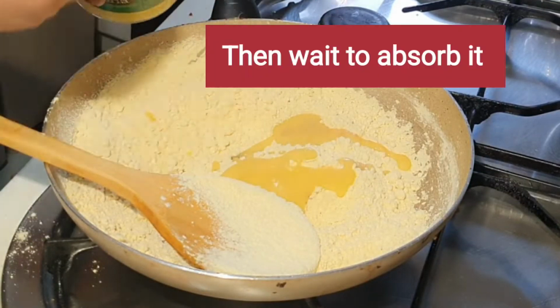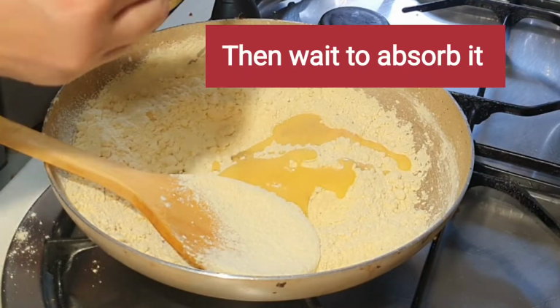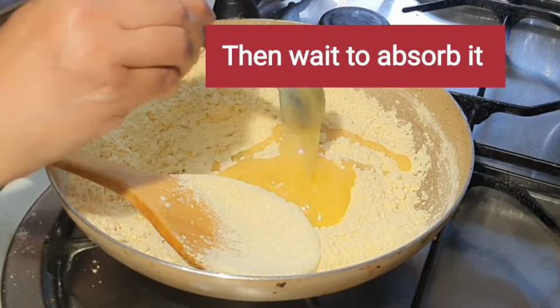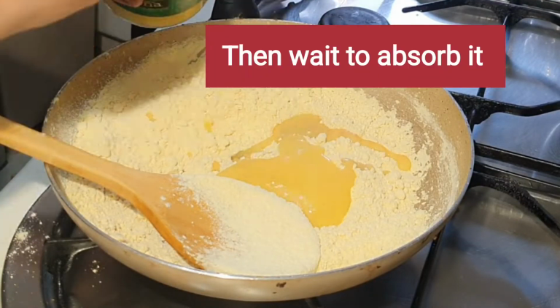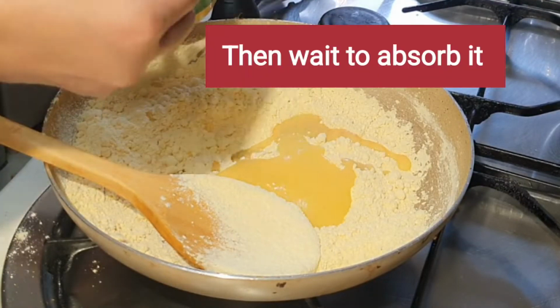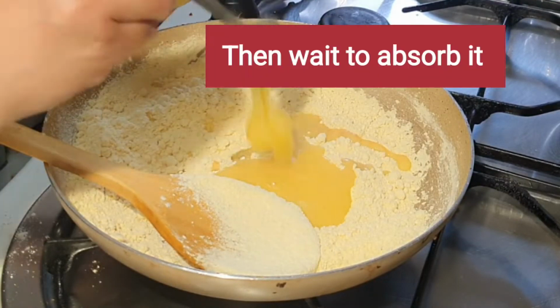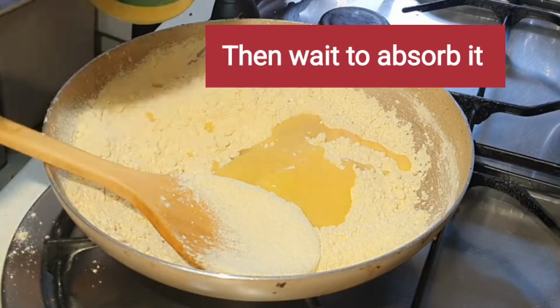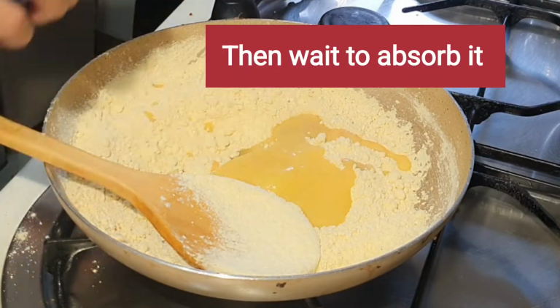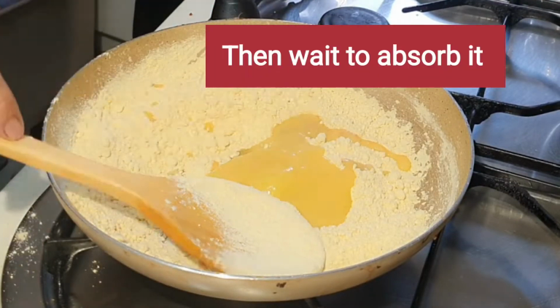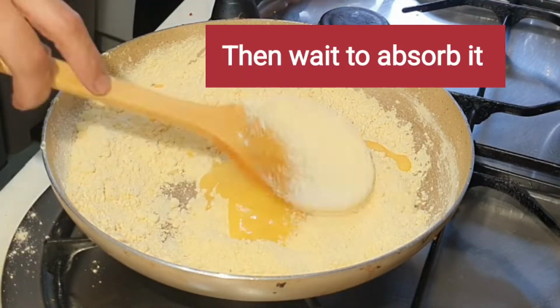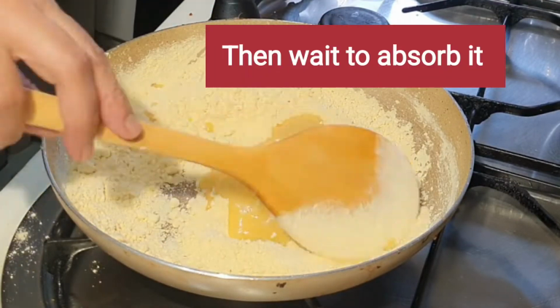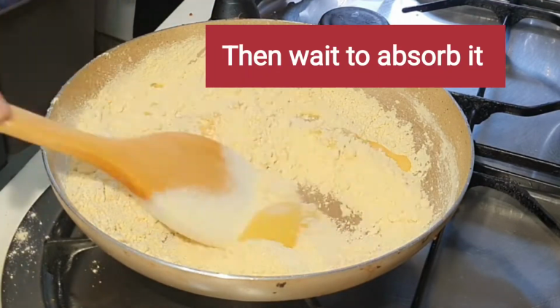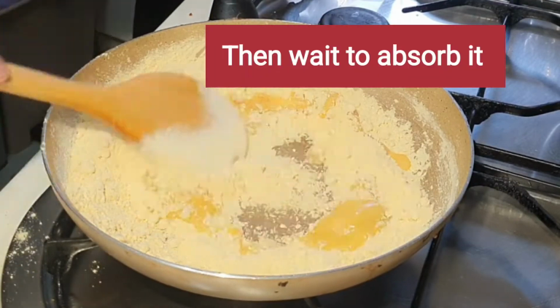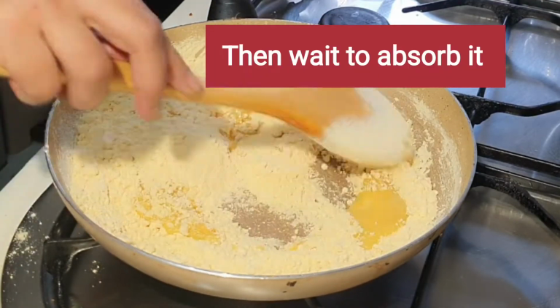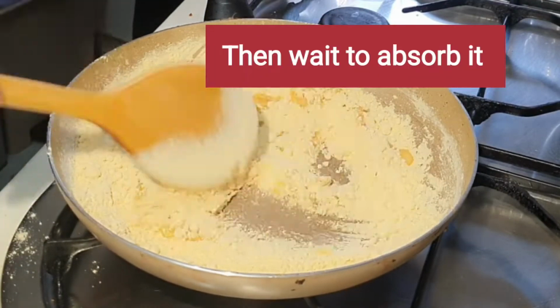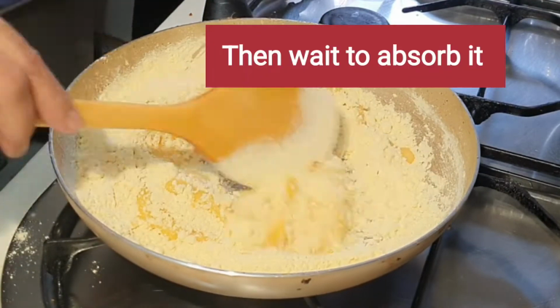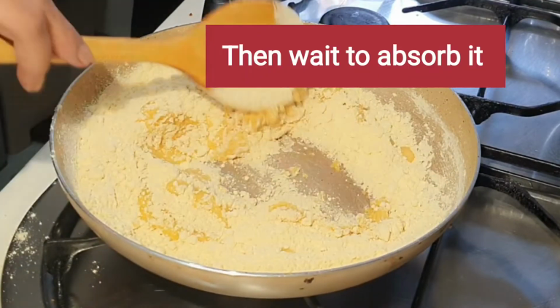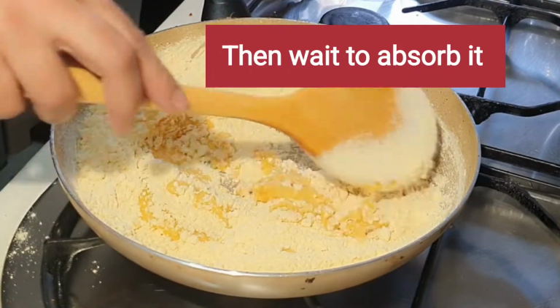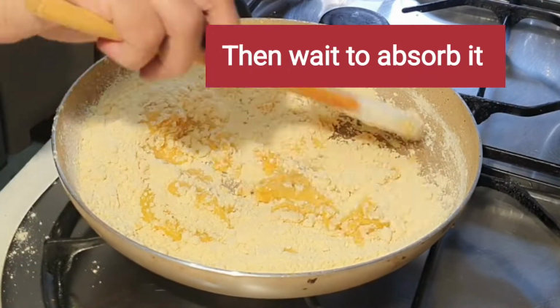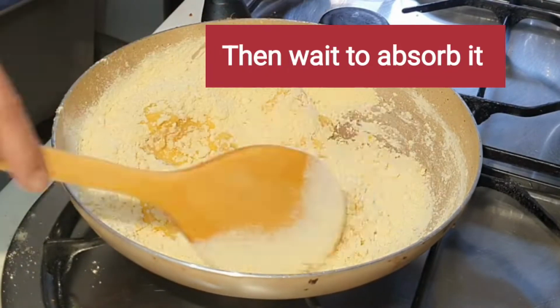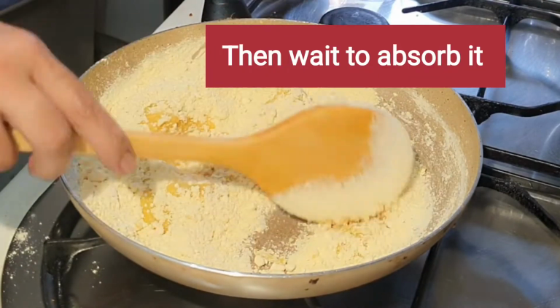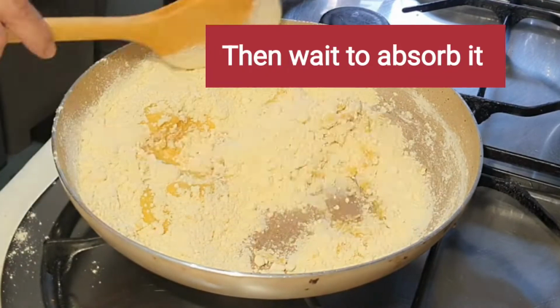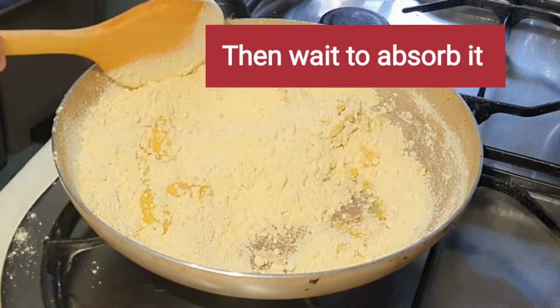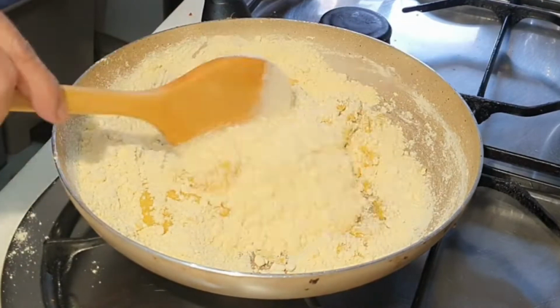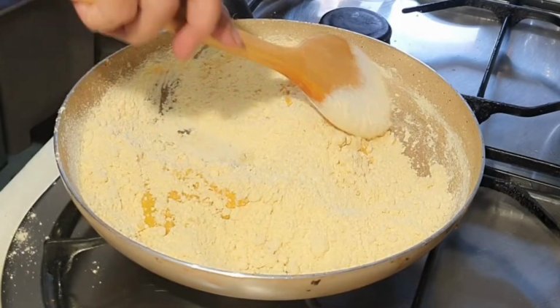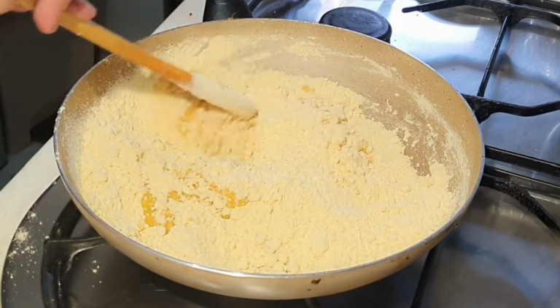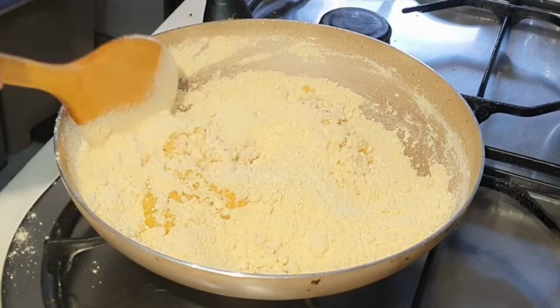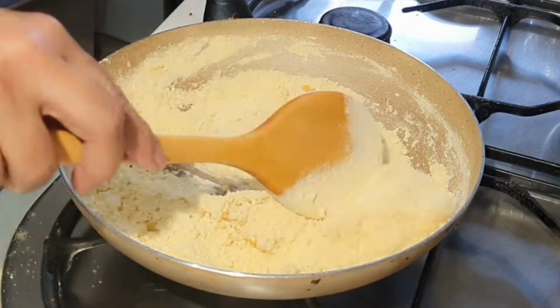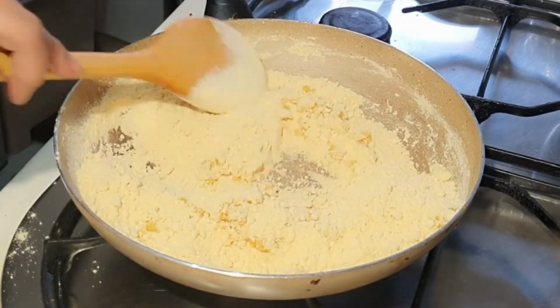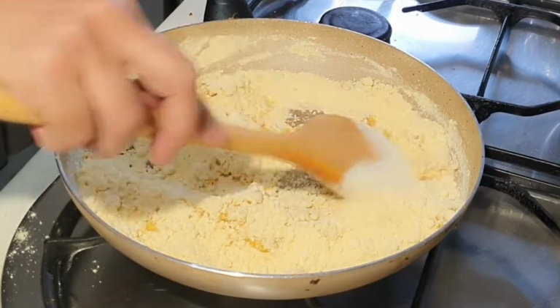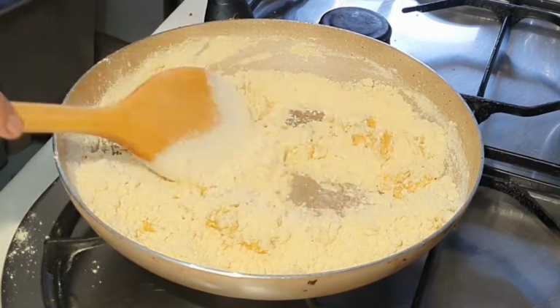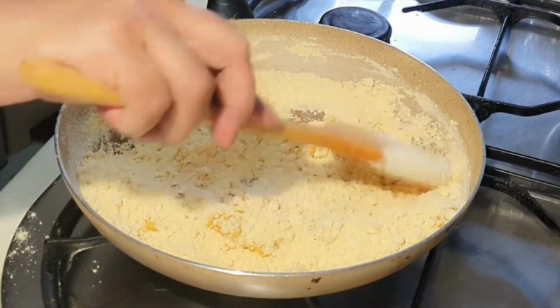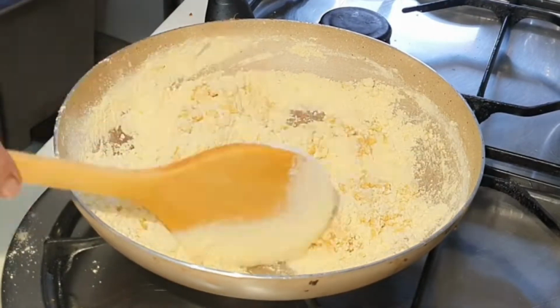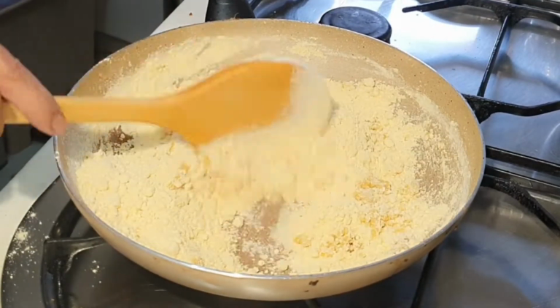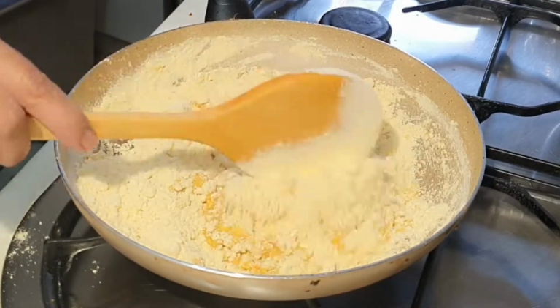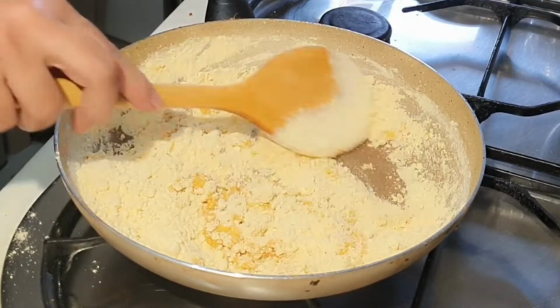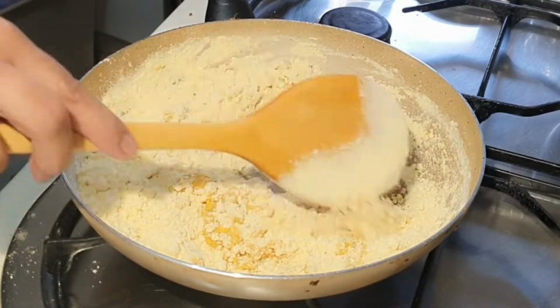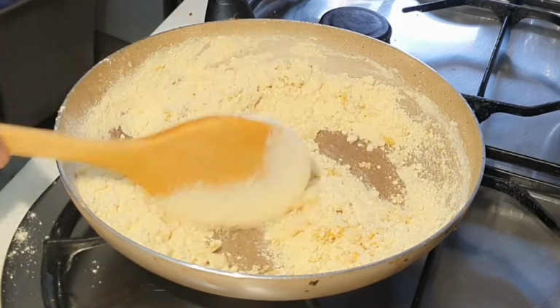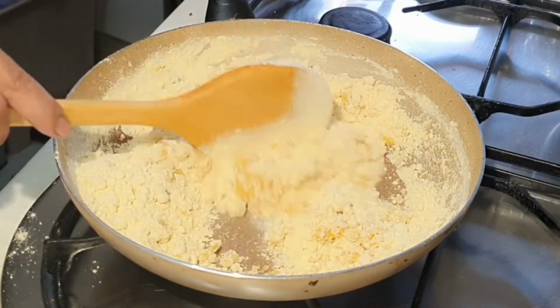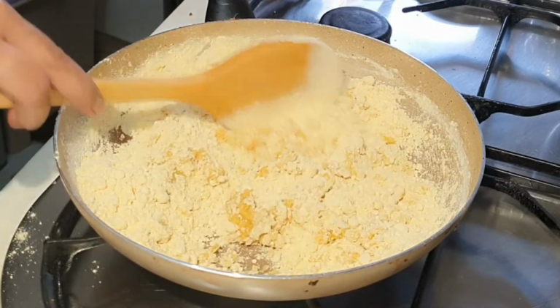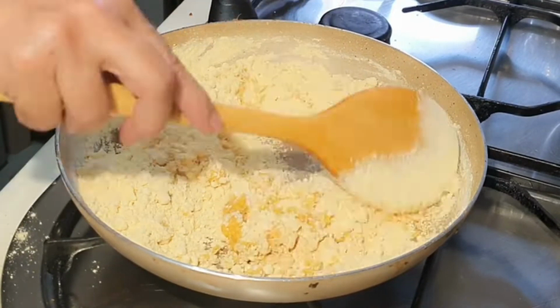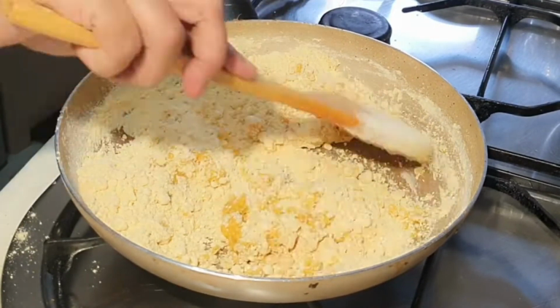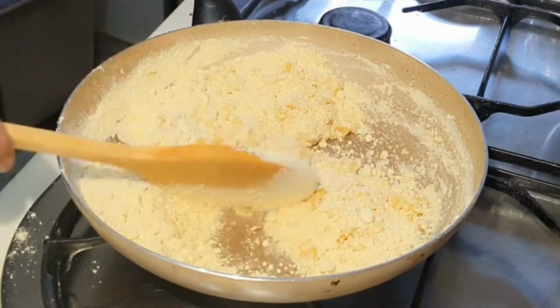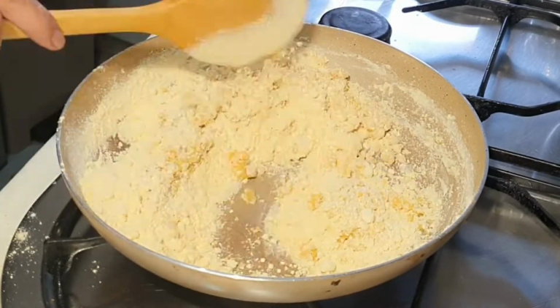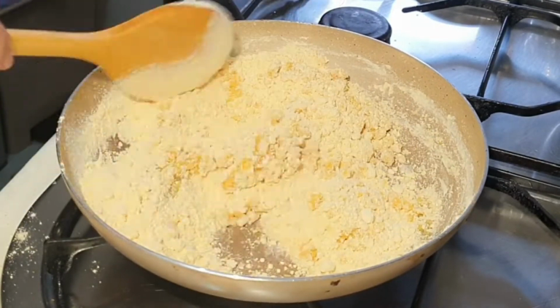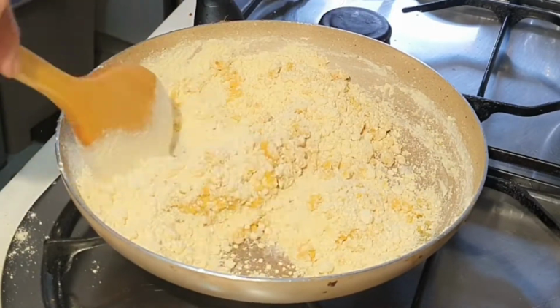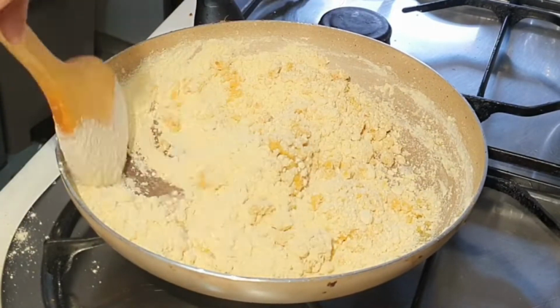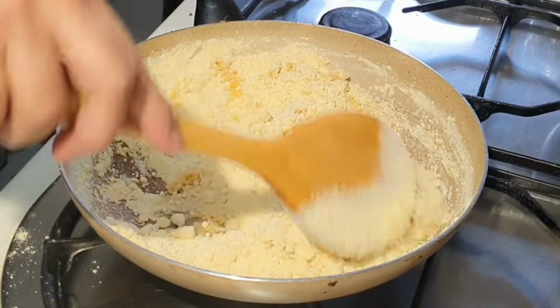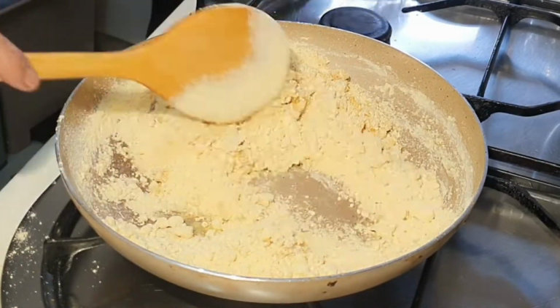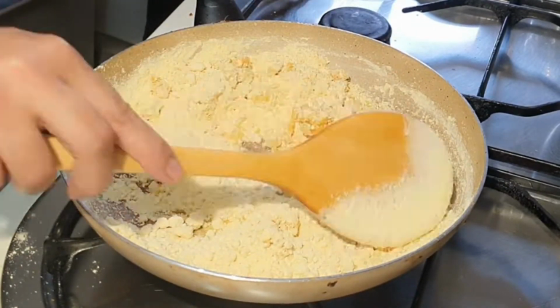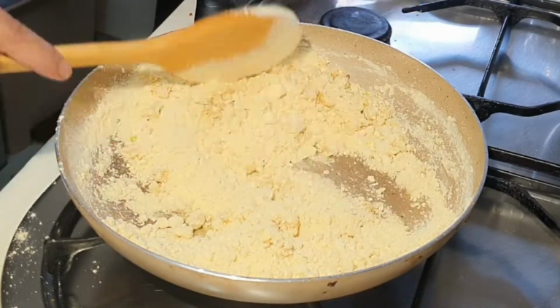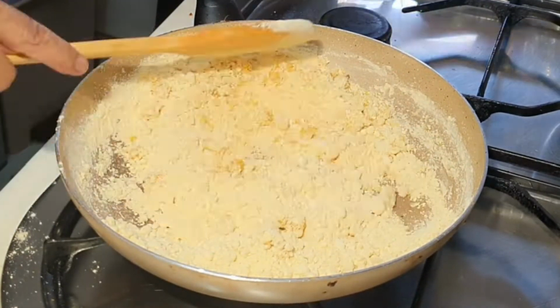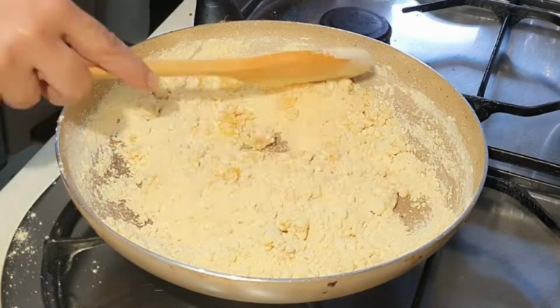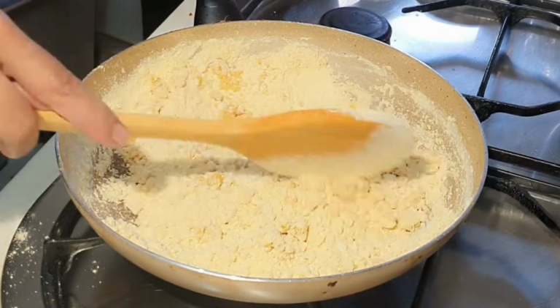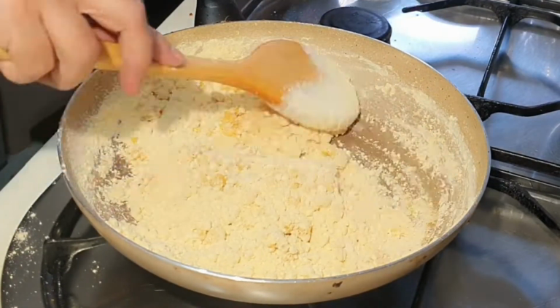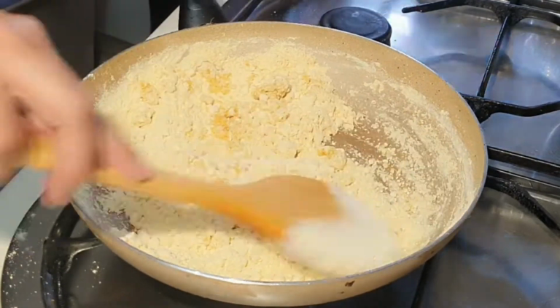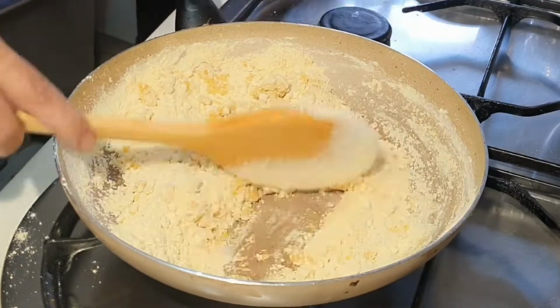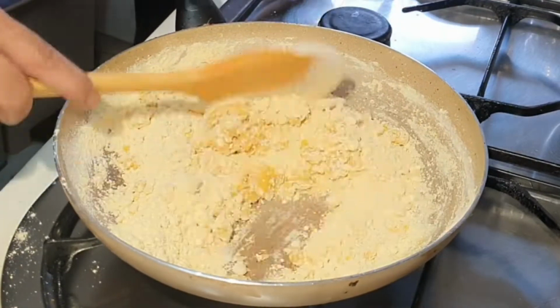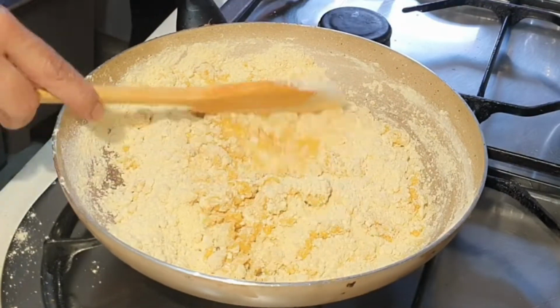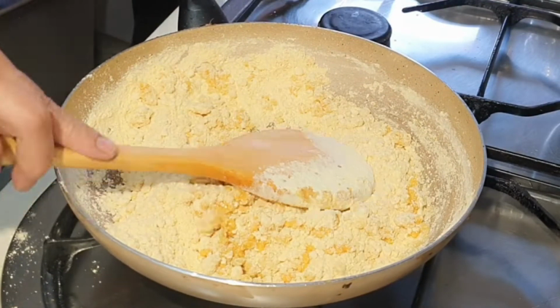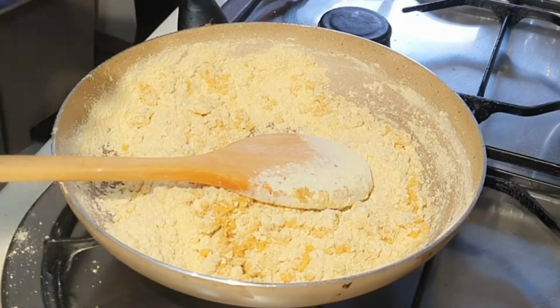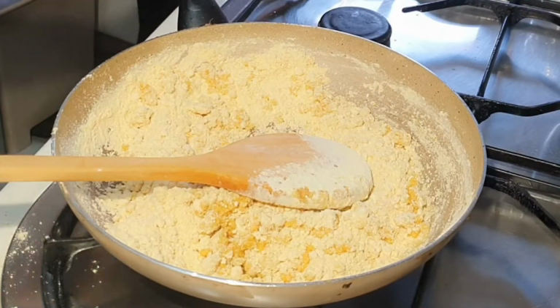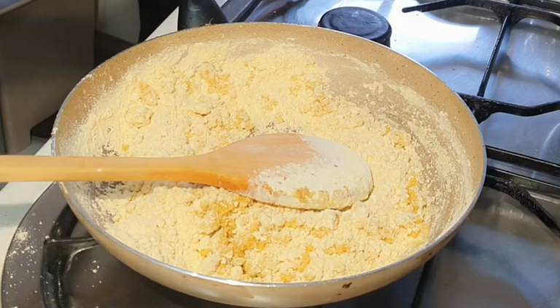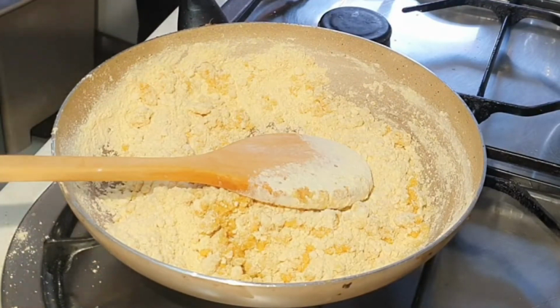You have to add 2-3 tablespoons of oil. The secret is that you don't have to add just 1-2 tablespoons — you have to add the right amount.